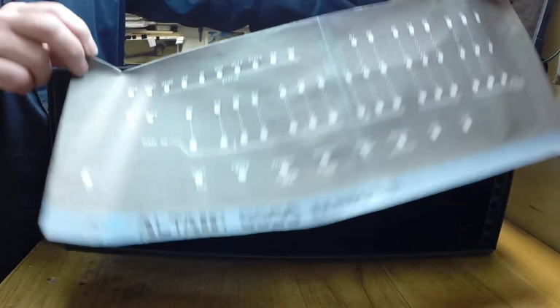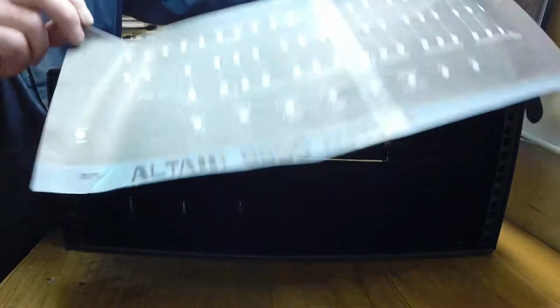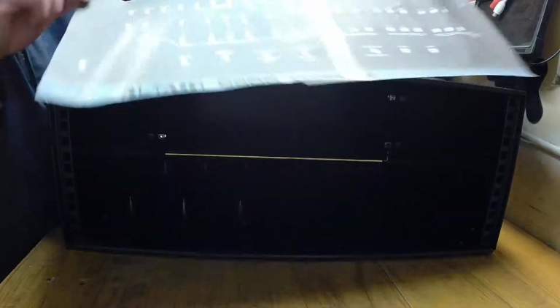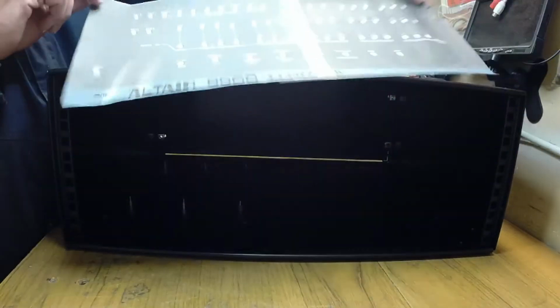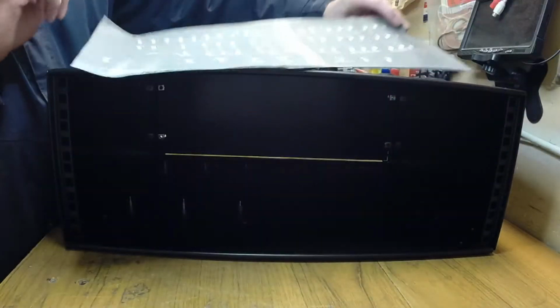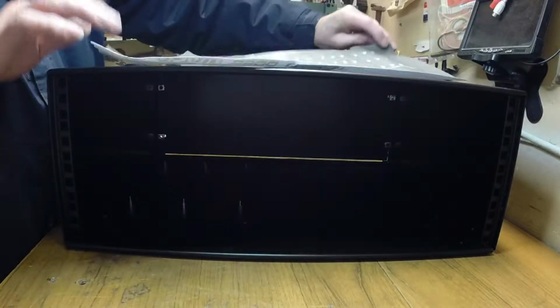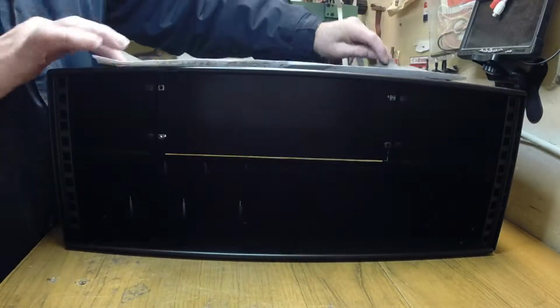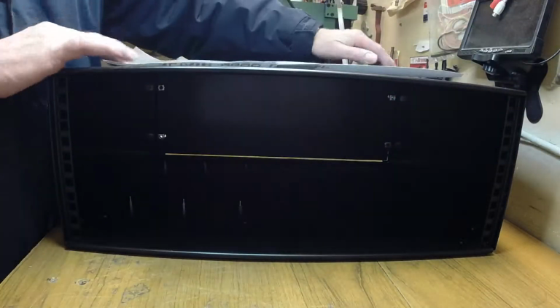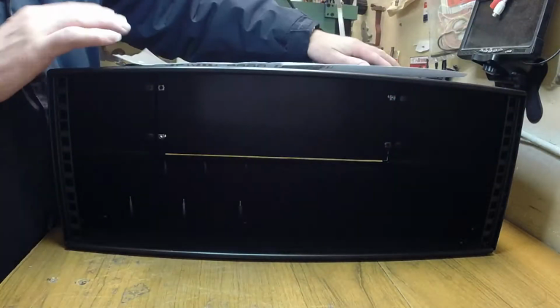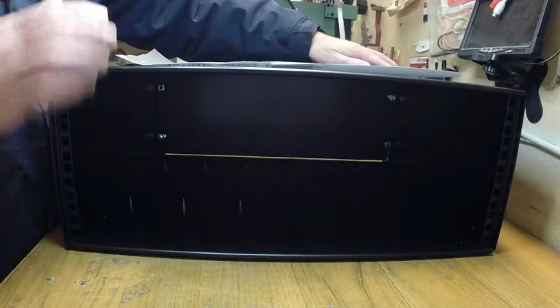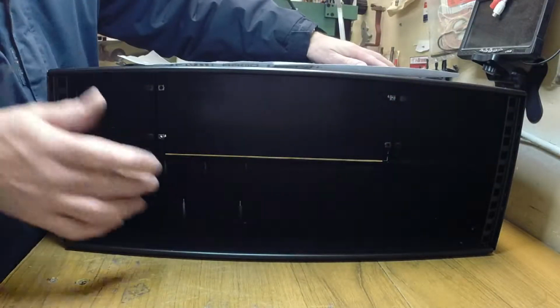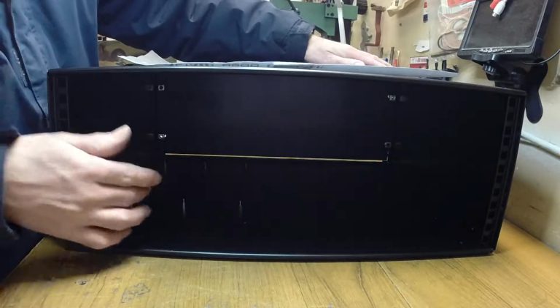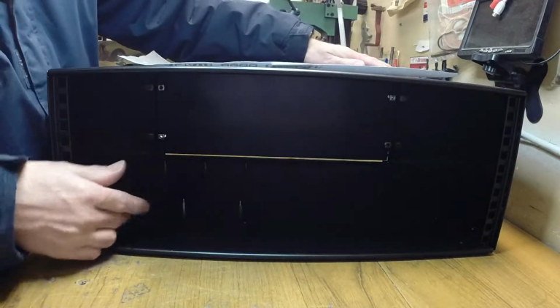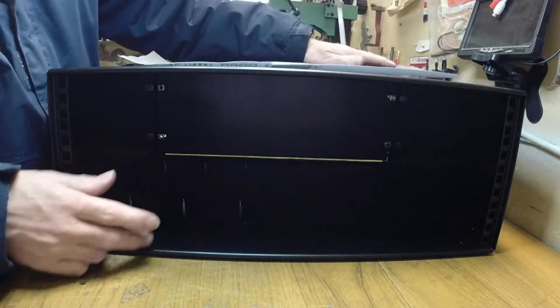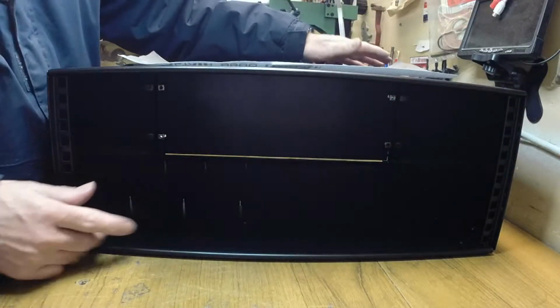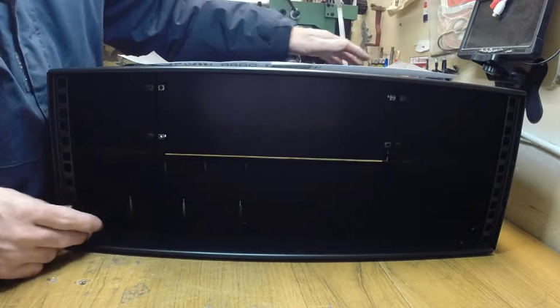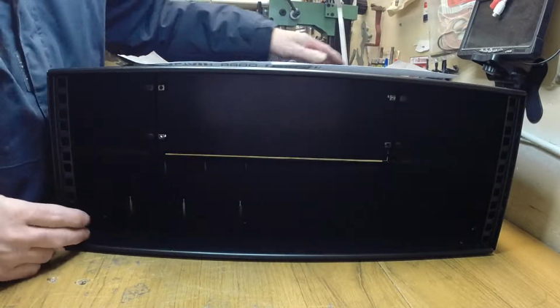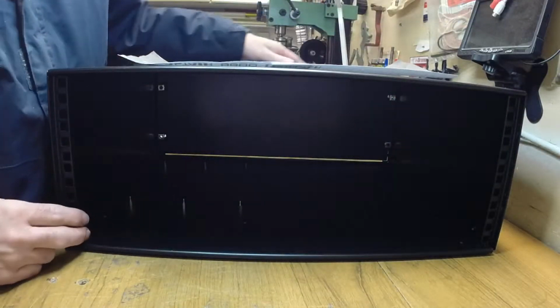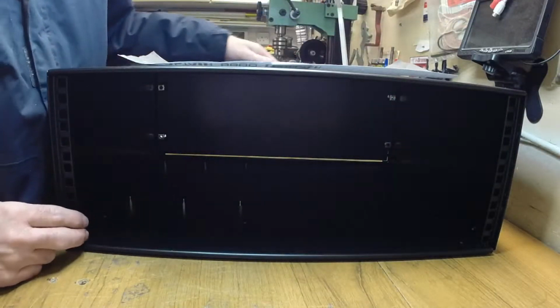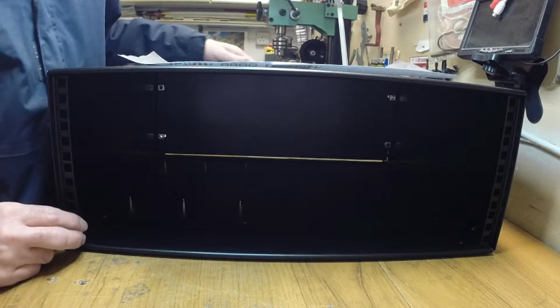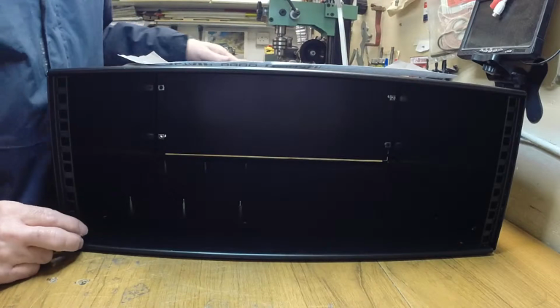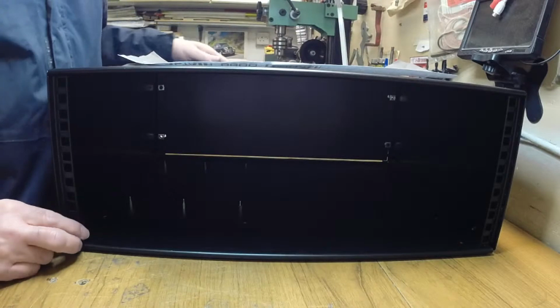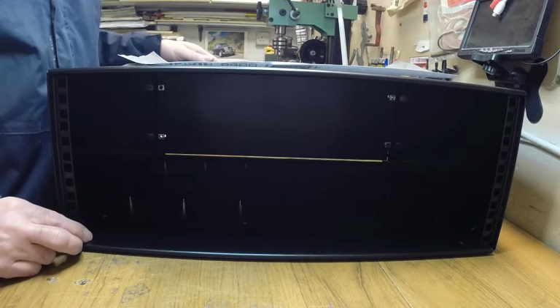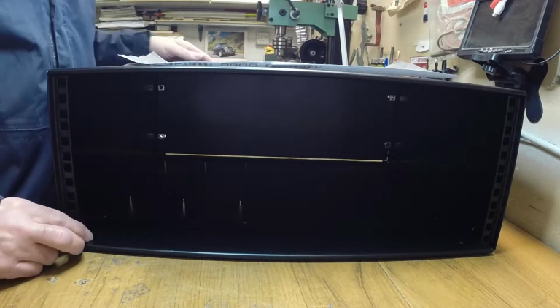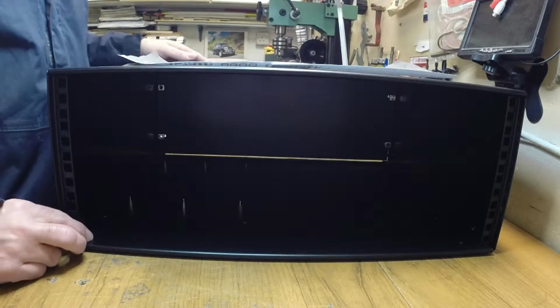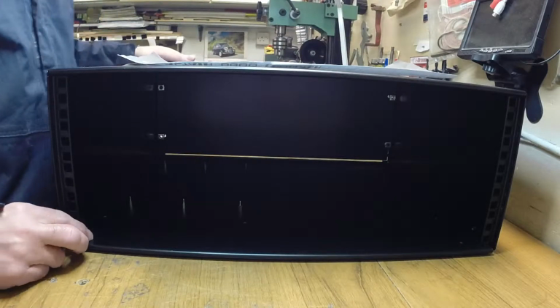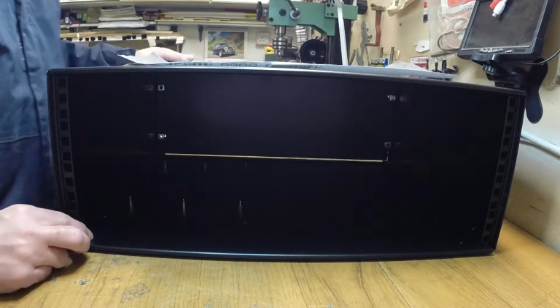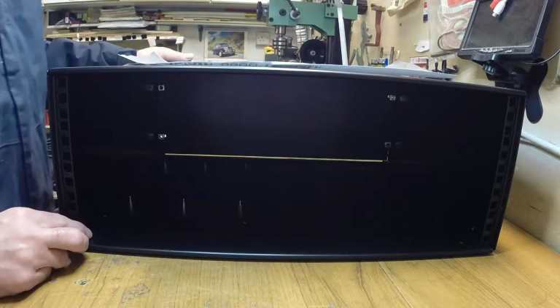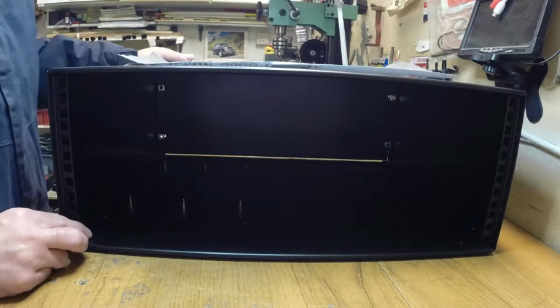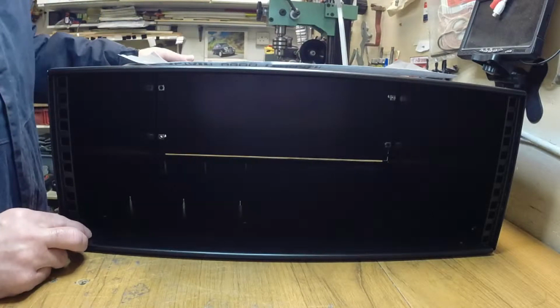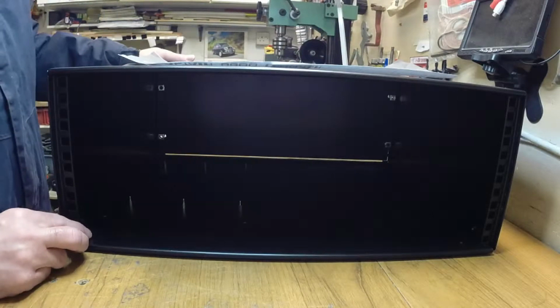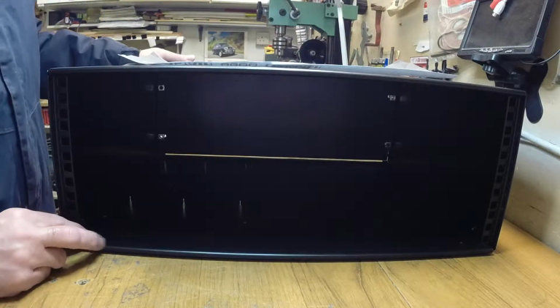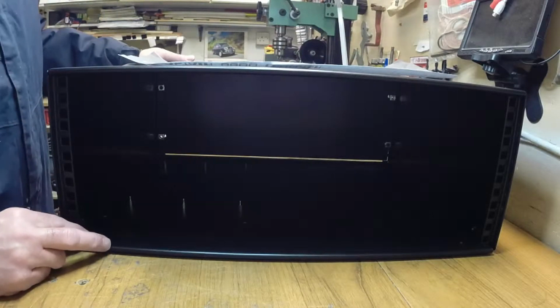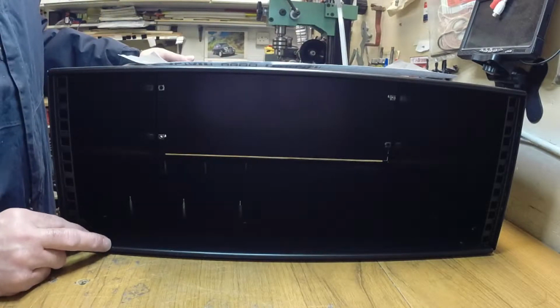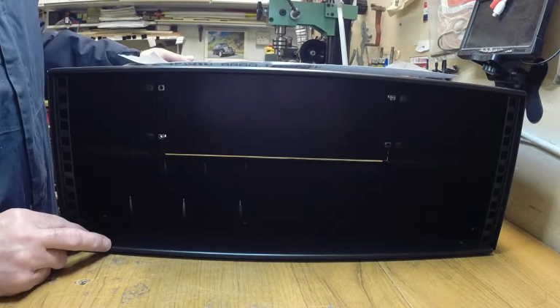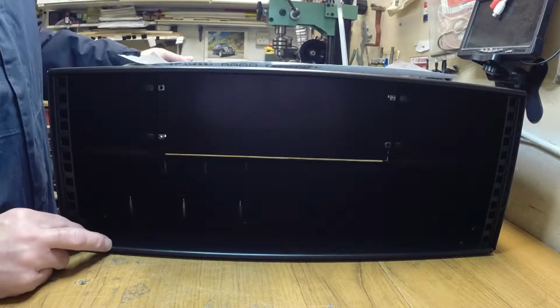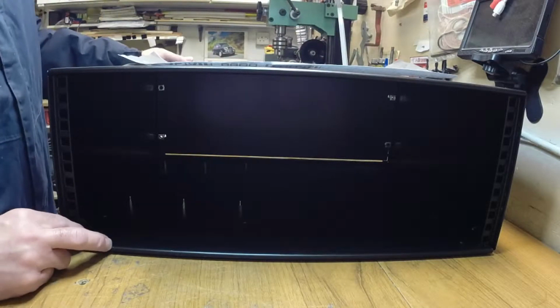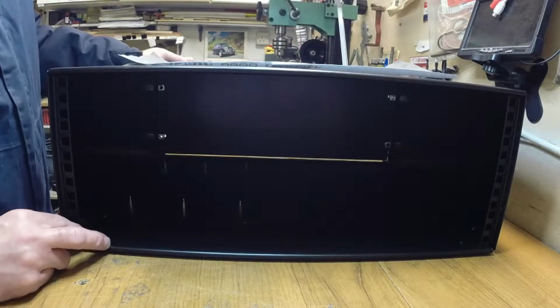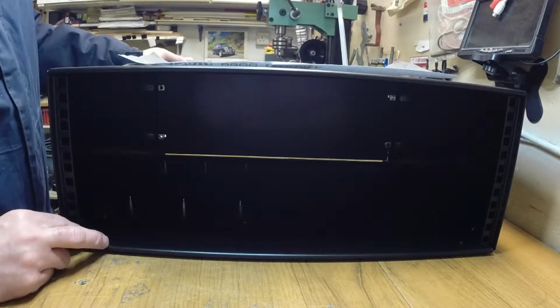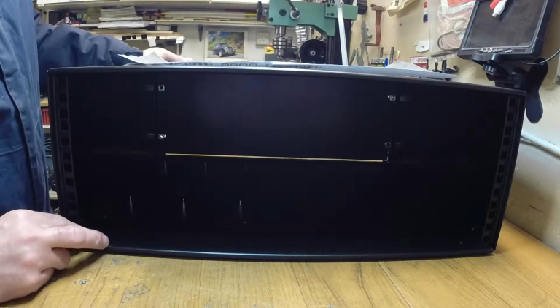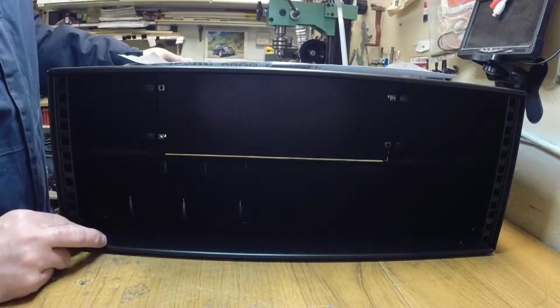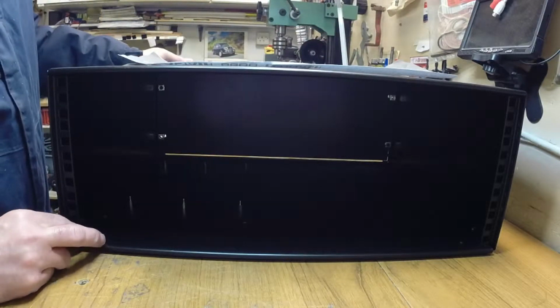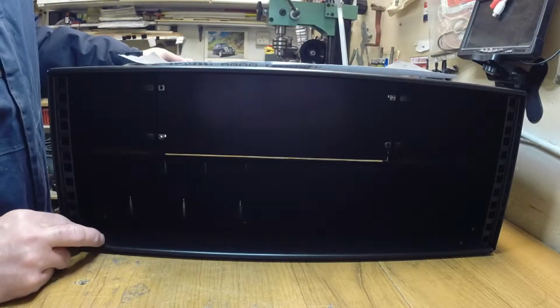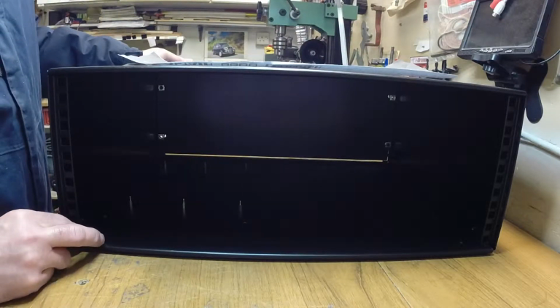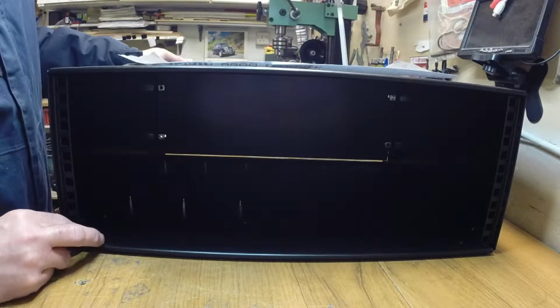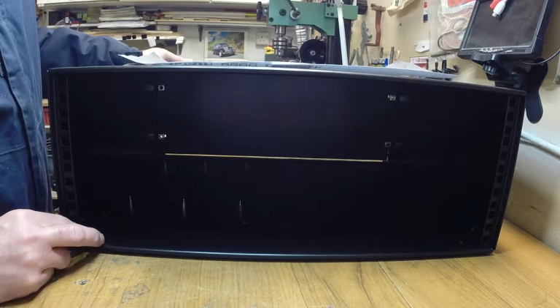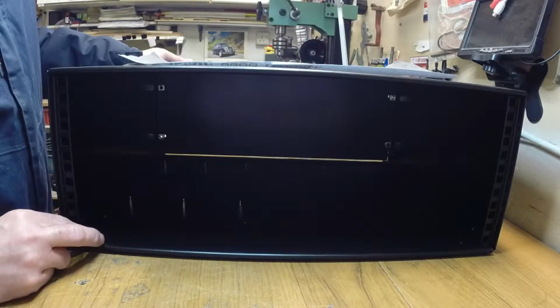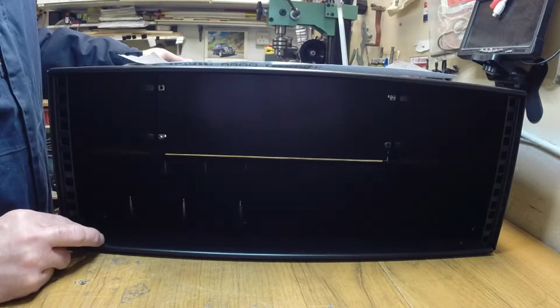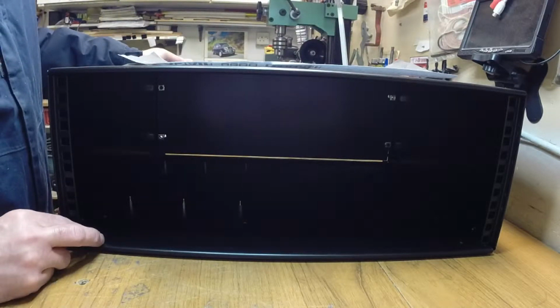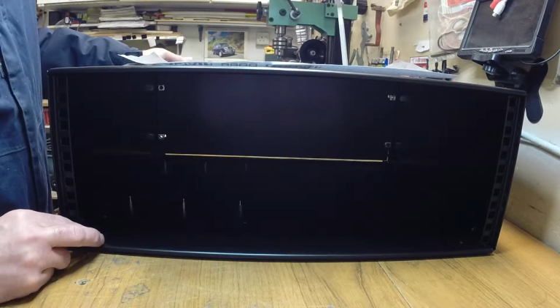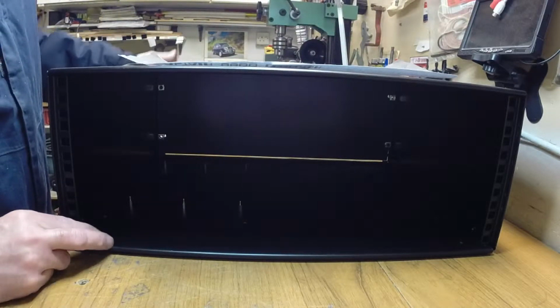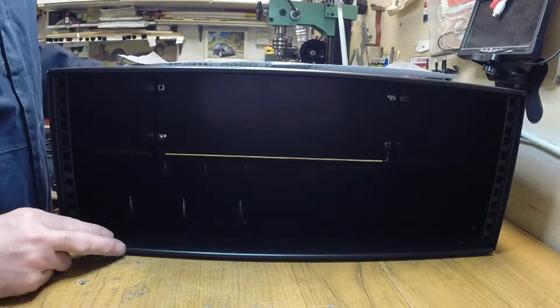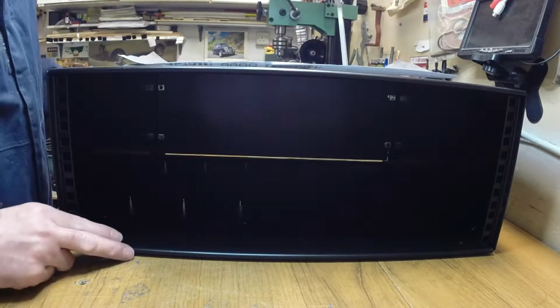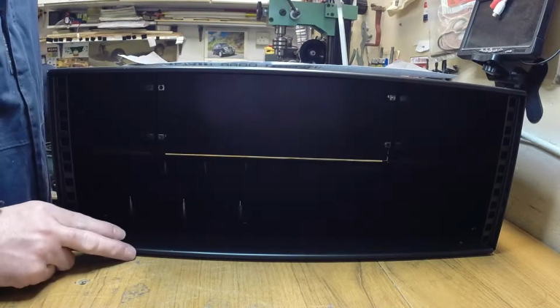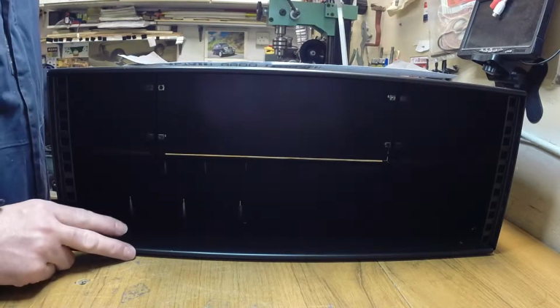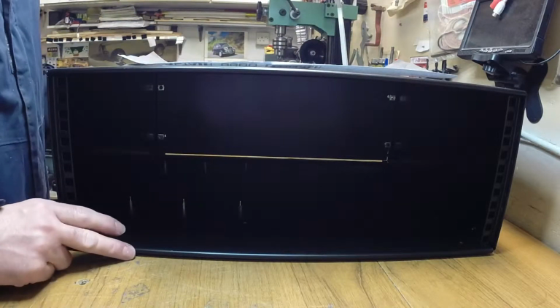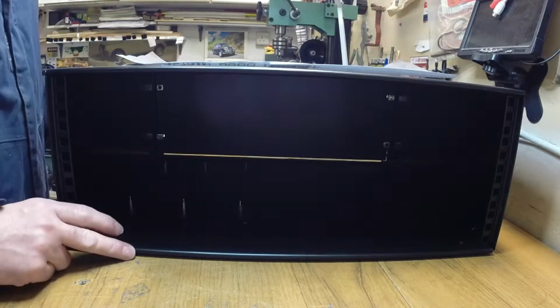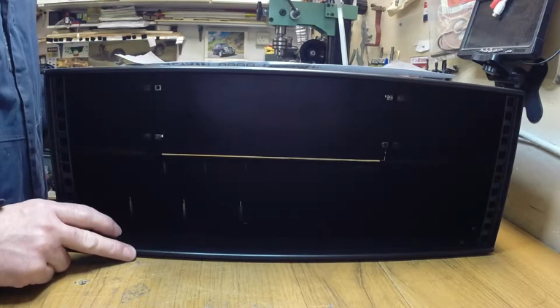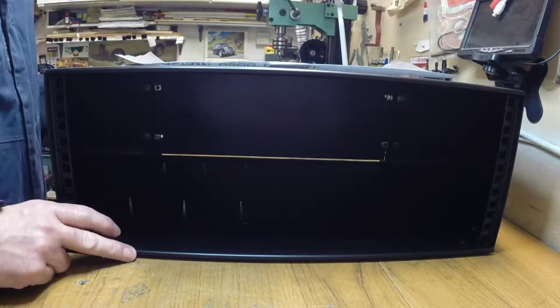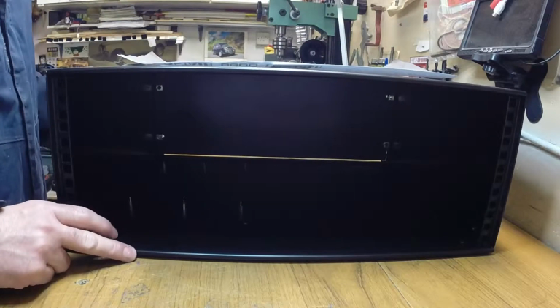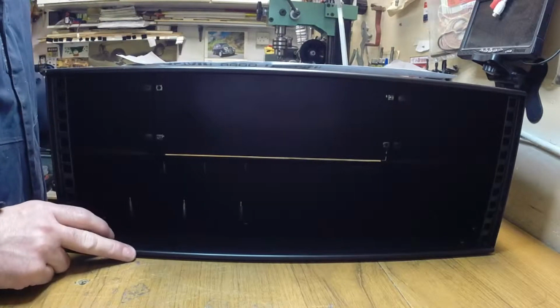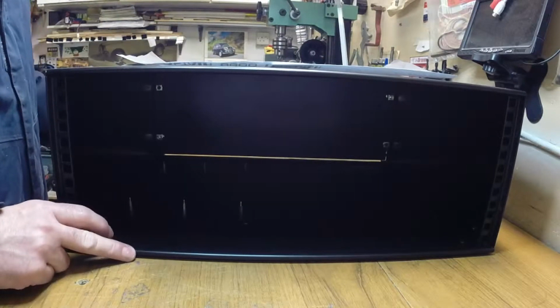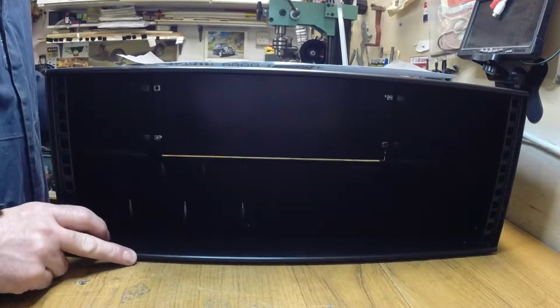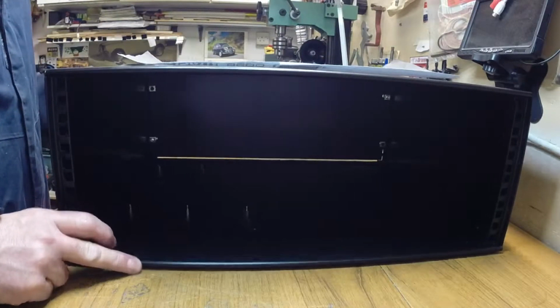I still need to cut something for the front. I've got some aluminium sheet that I'll use for that.